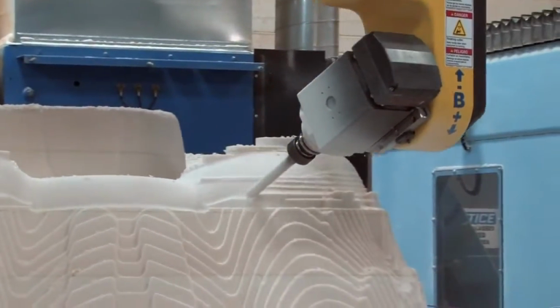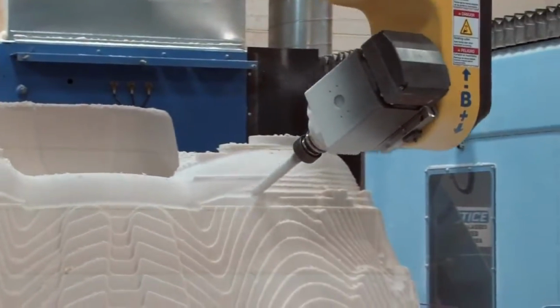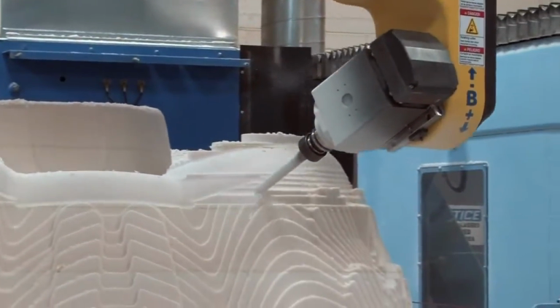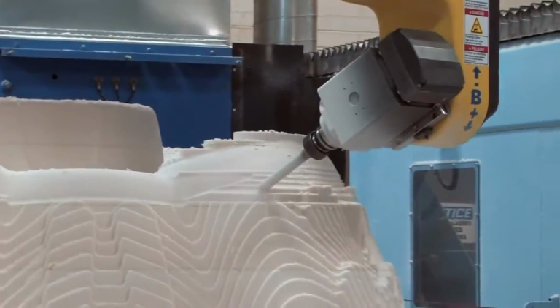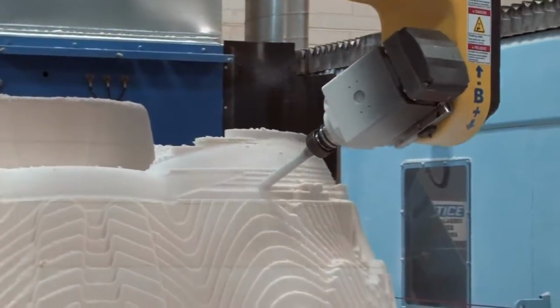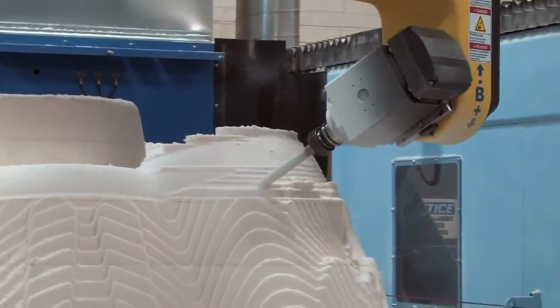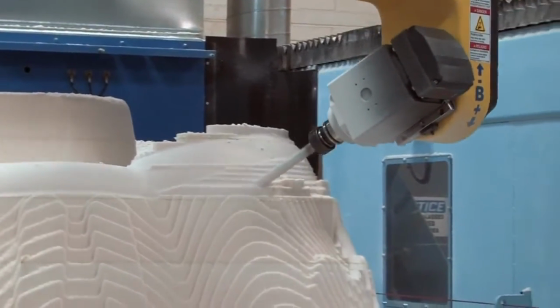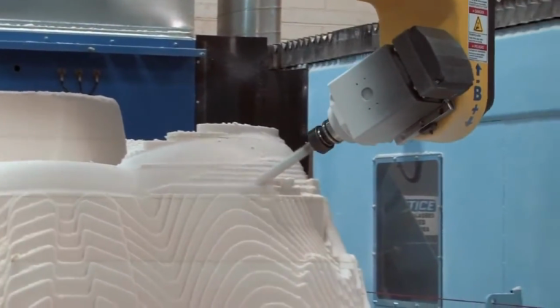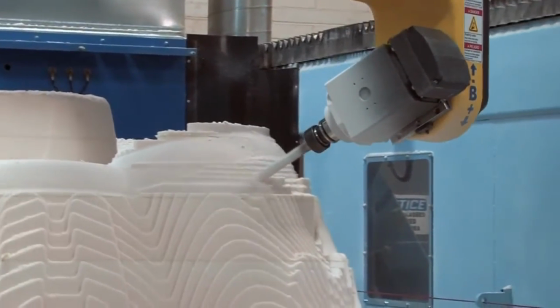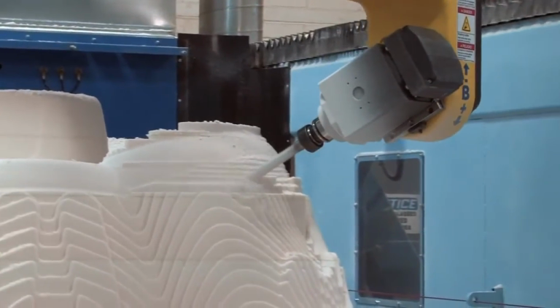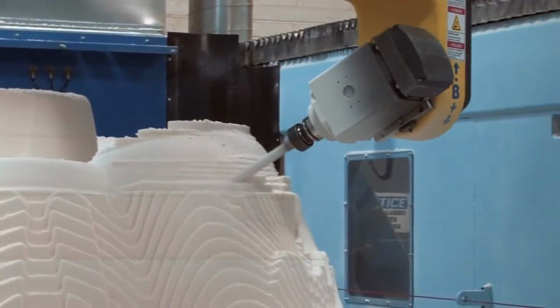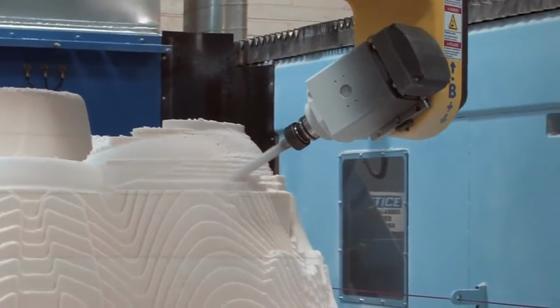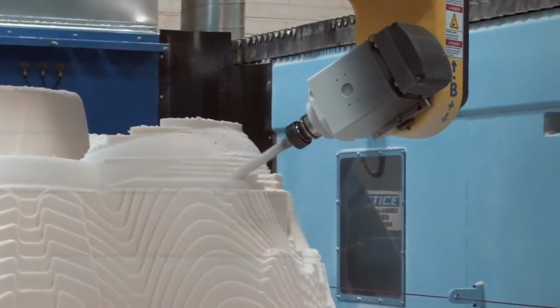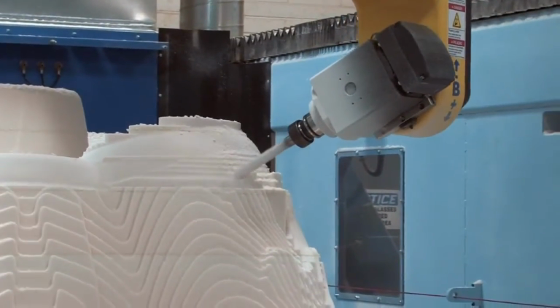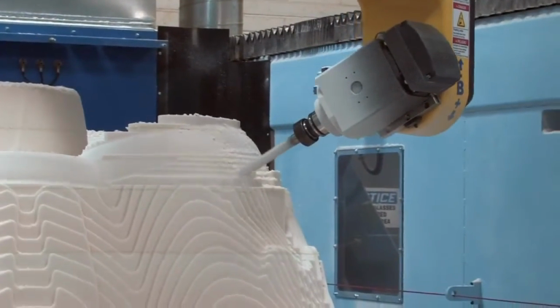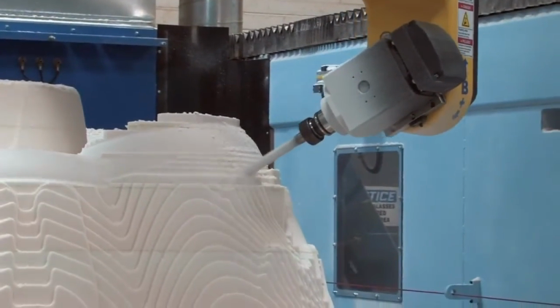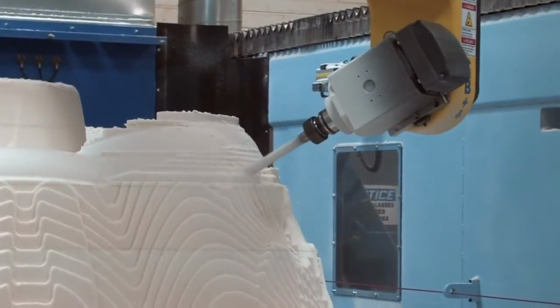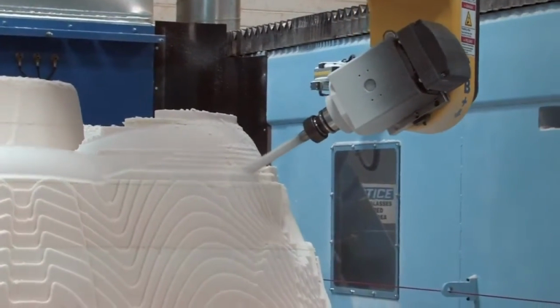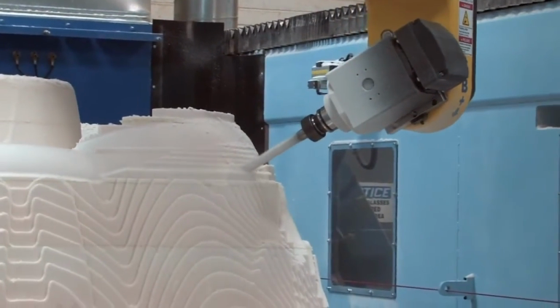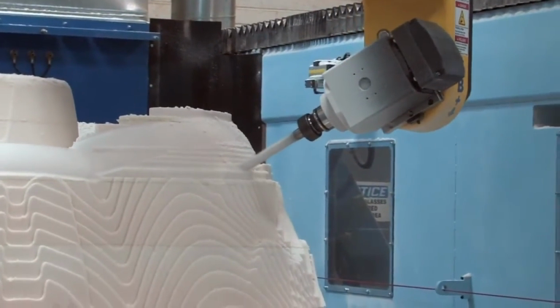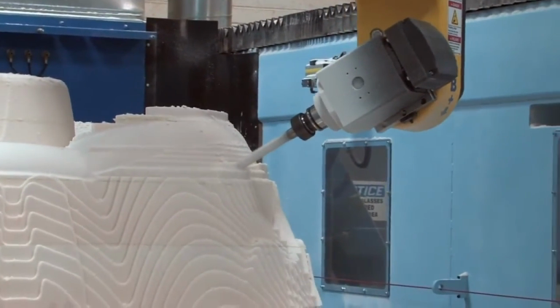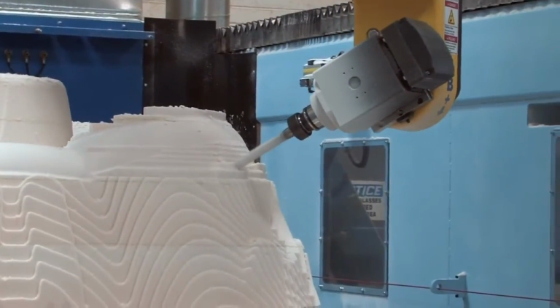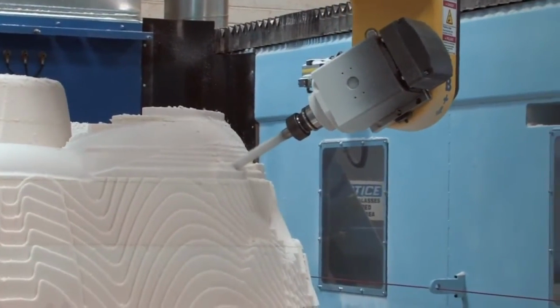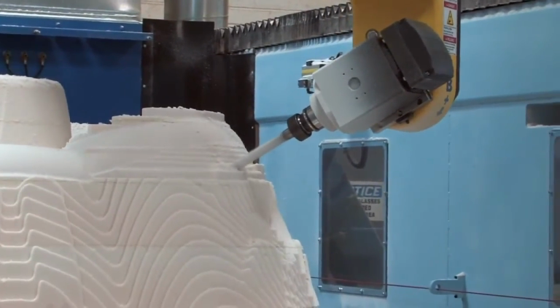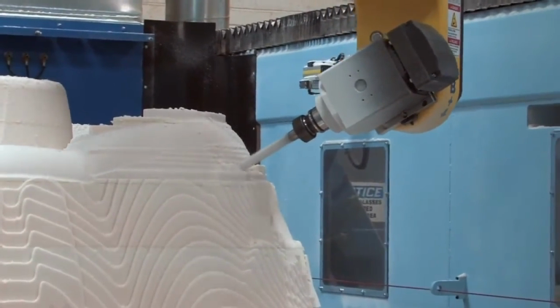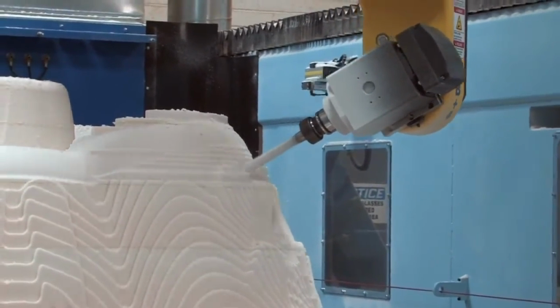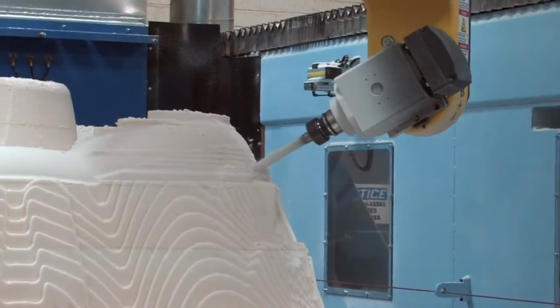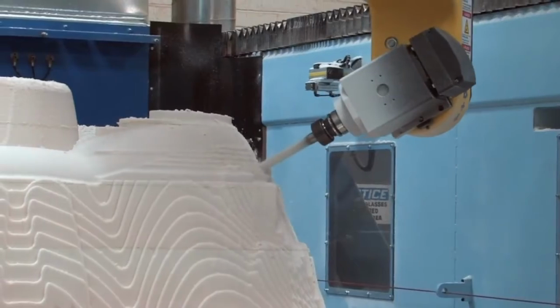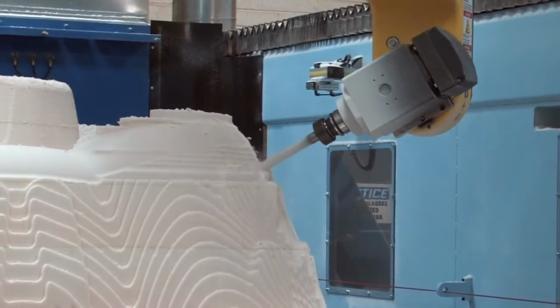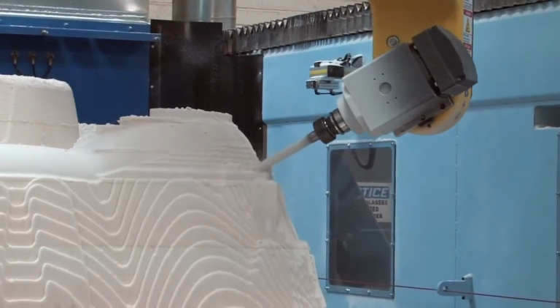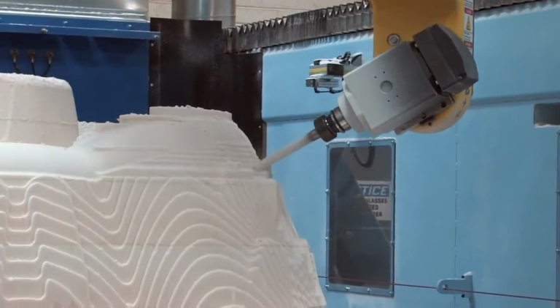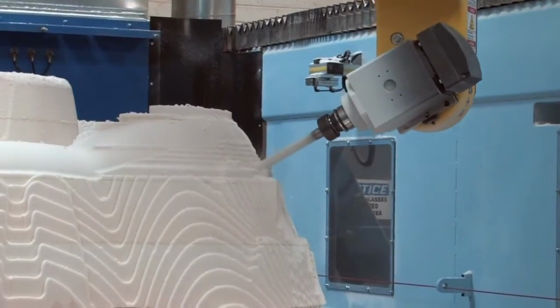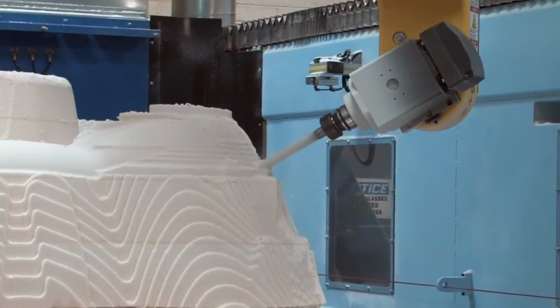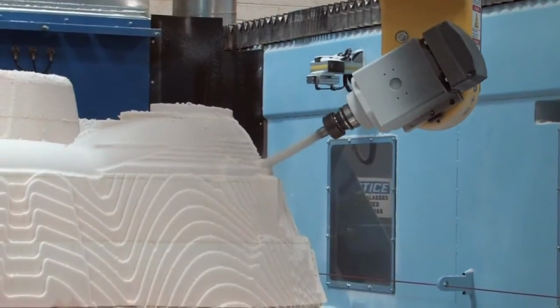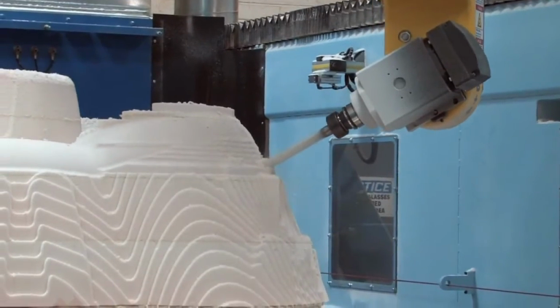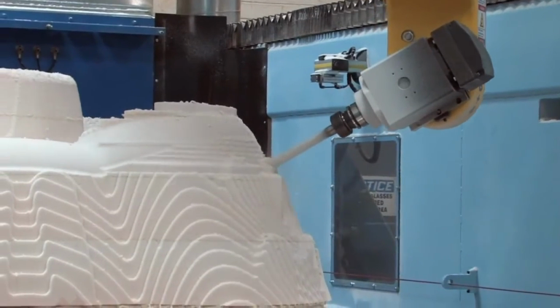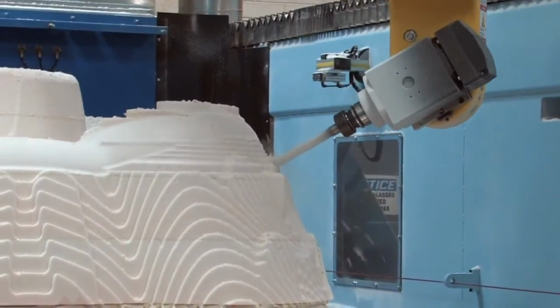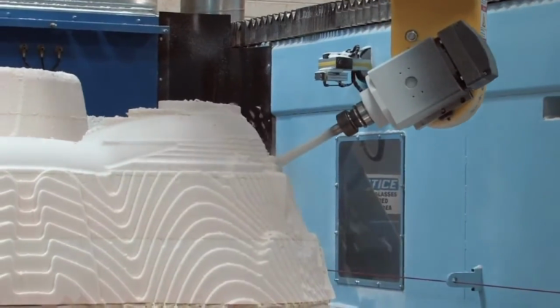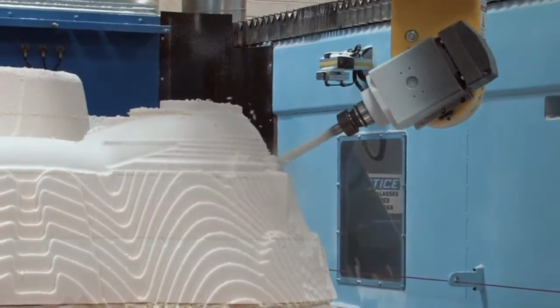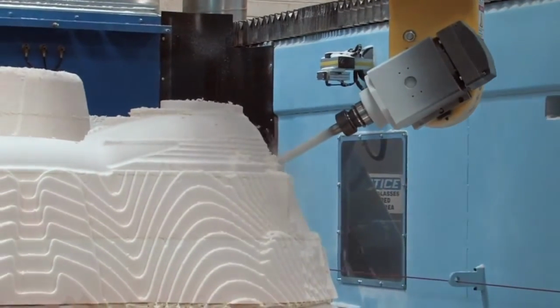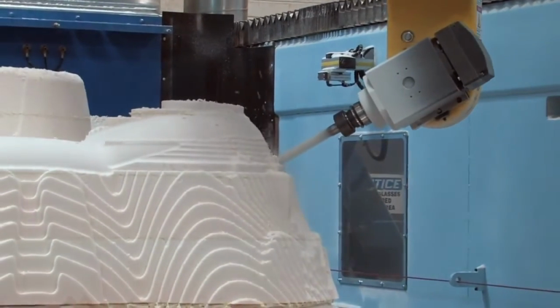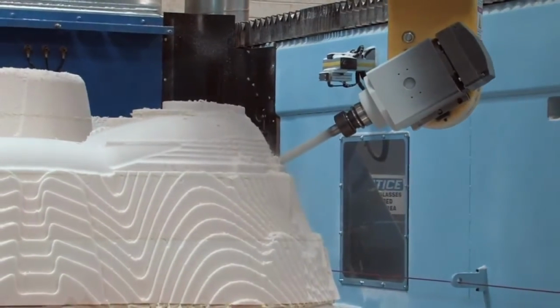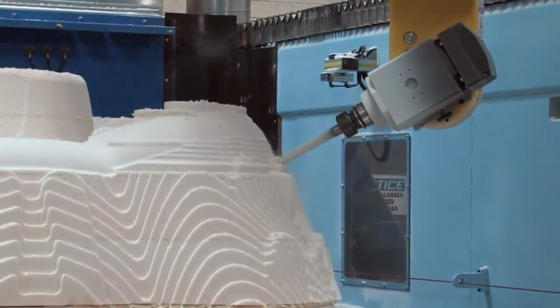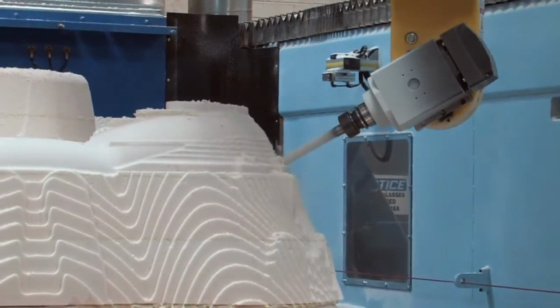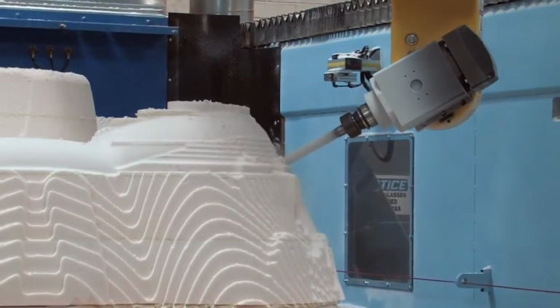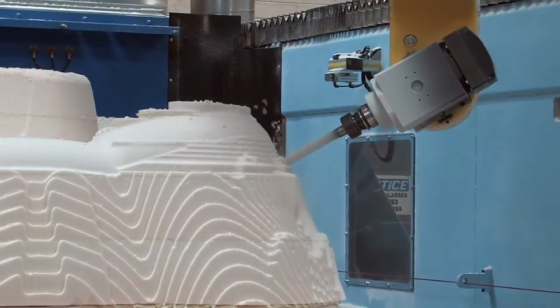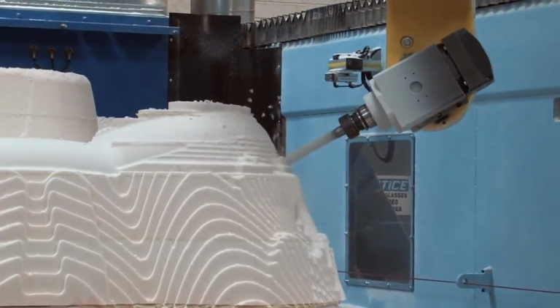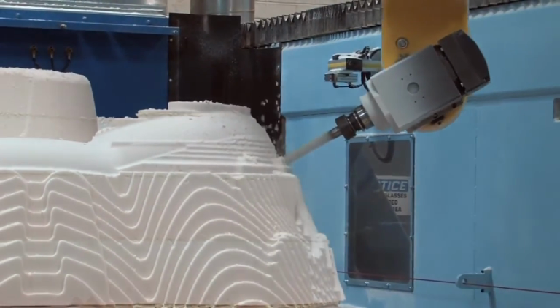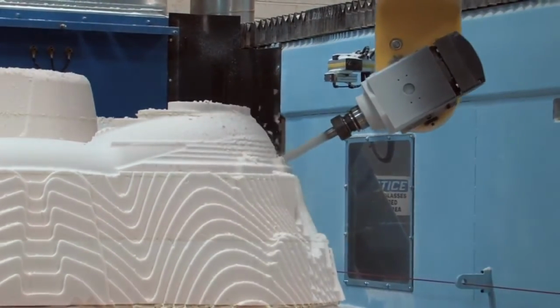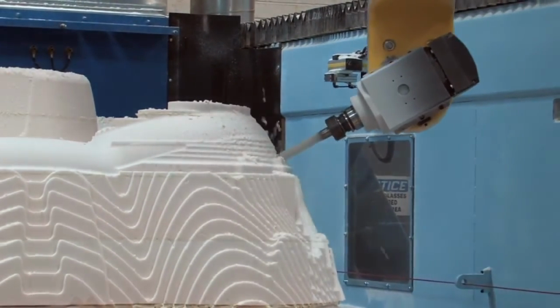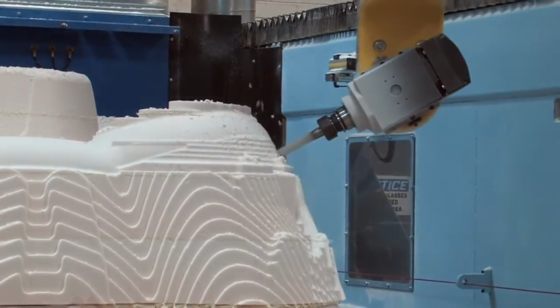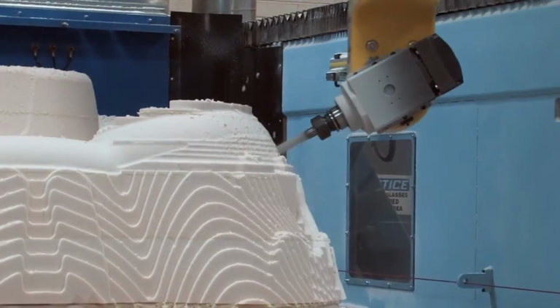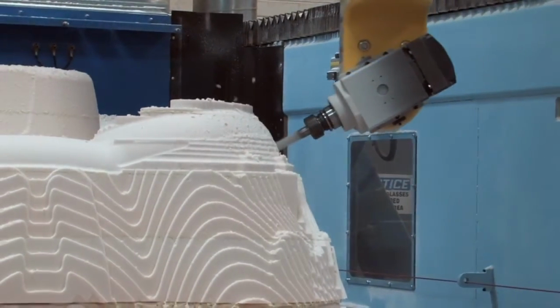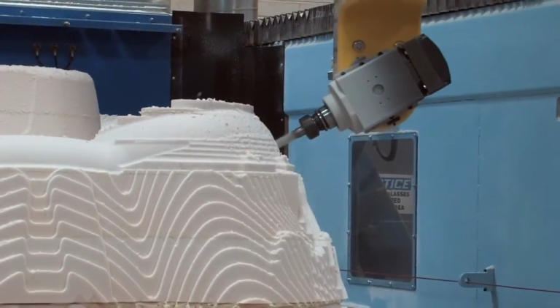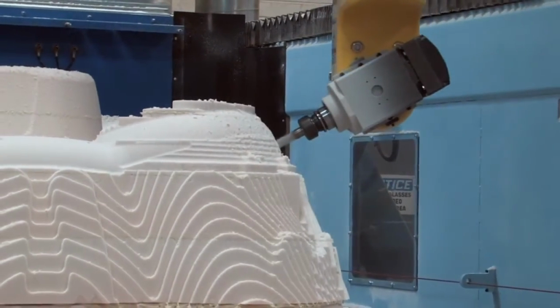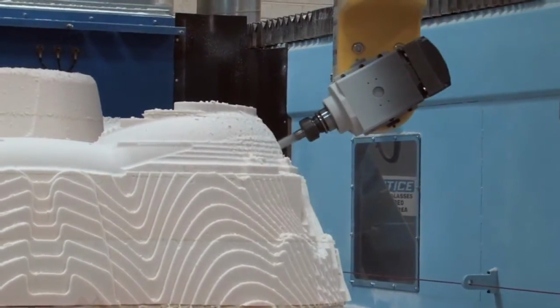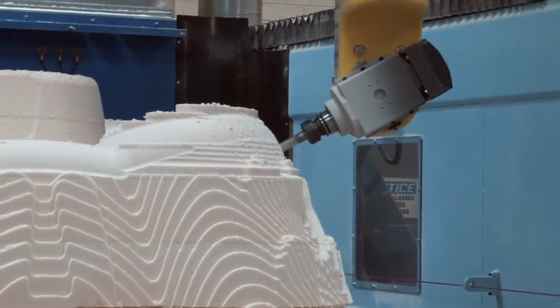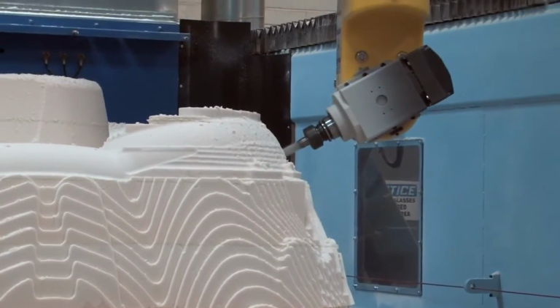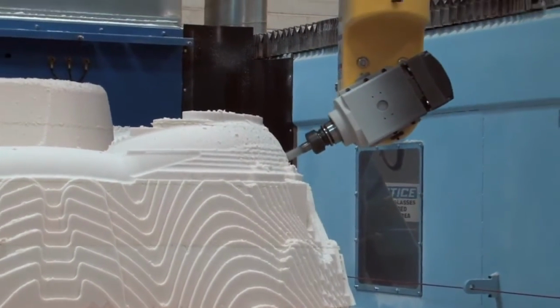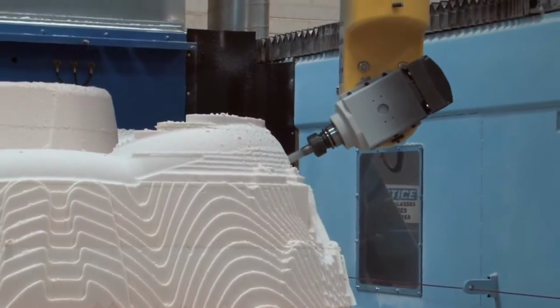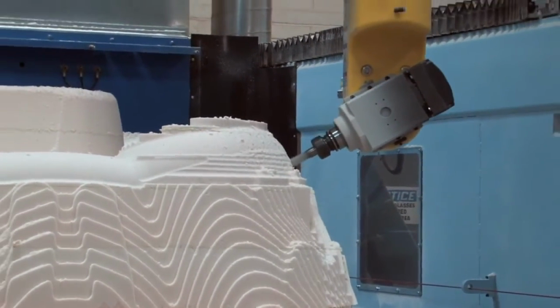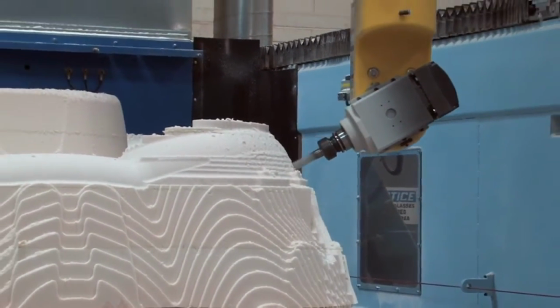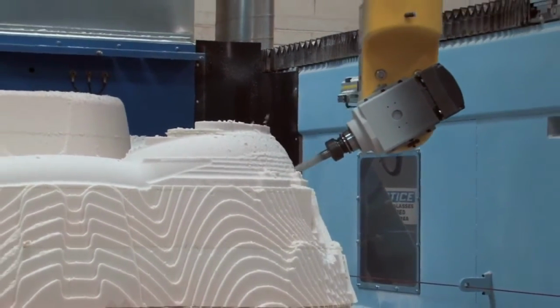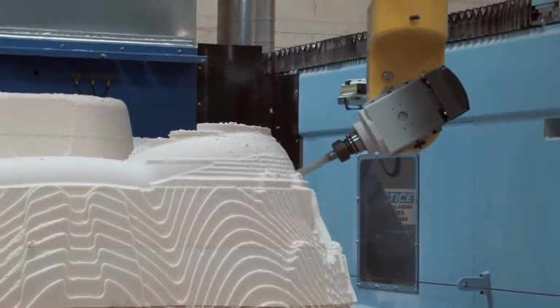It's able to cut seven foot tall if we want to. What we would do is cut the top four feet, drop the tables out, and put another three foot on top.